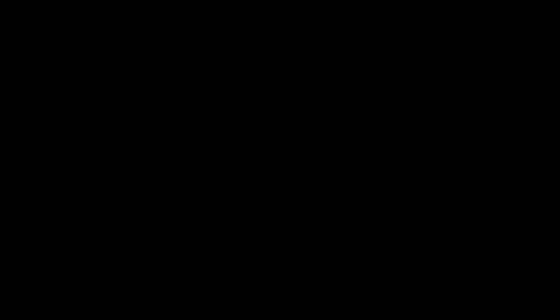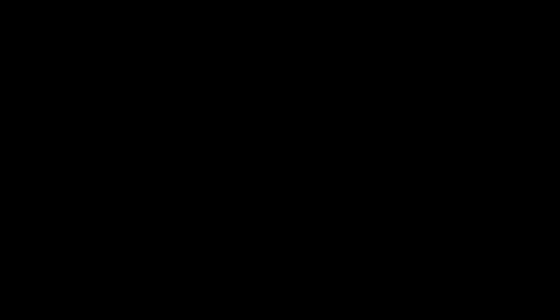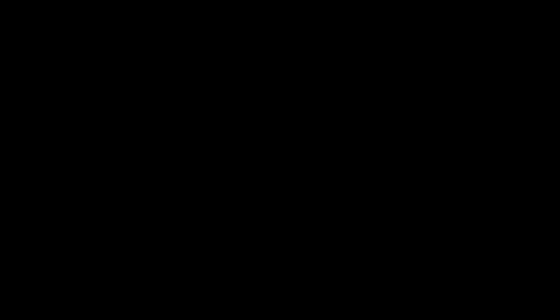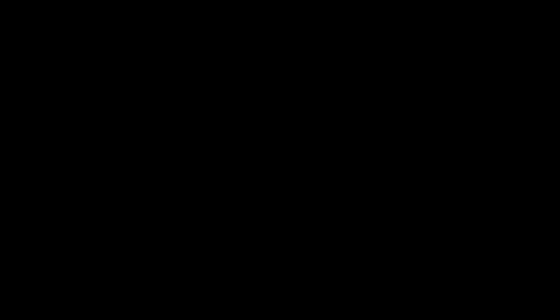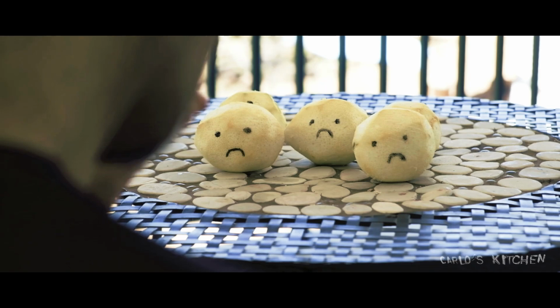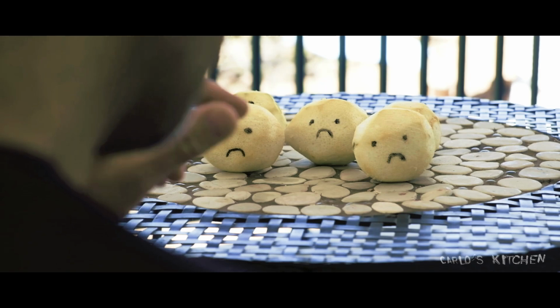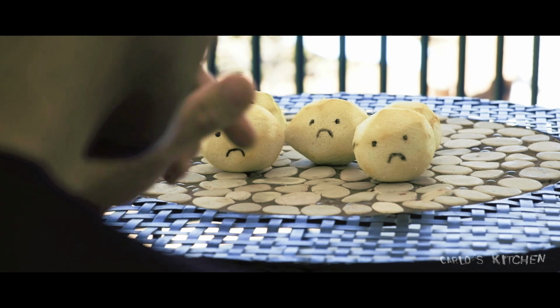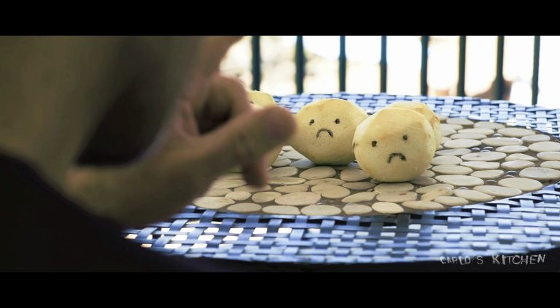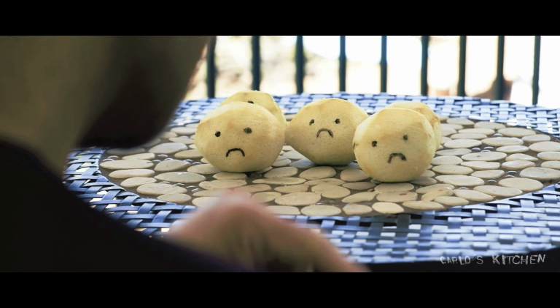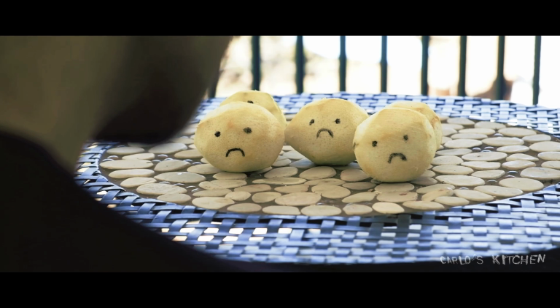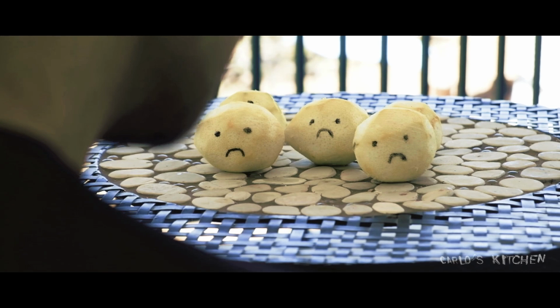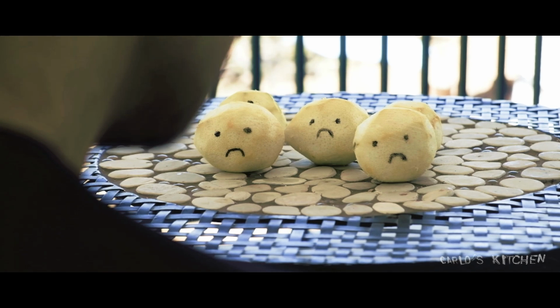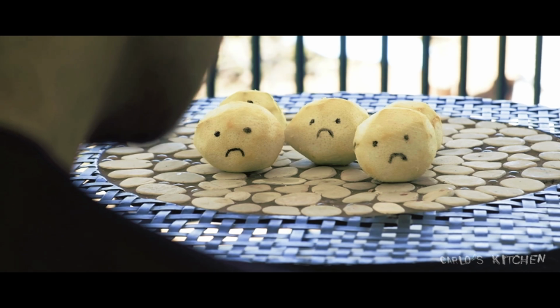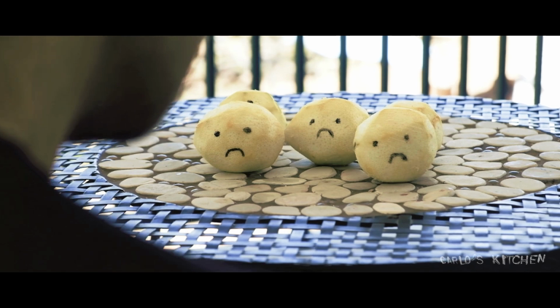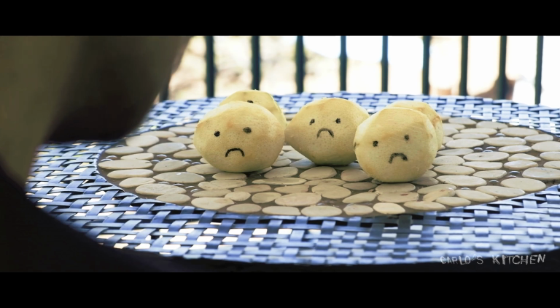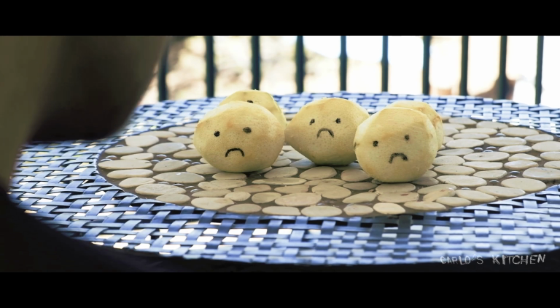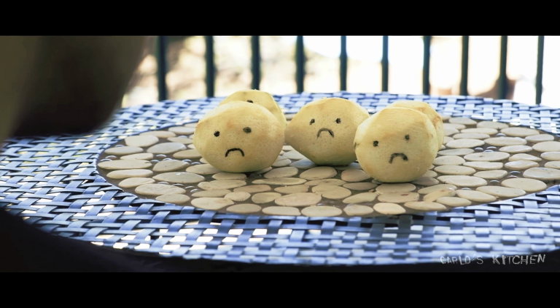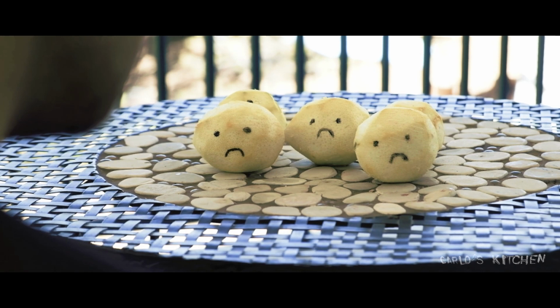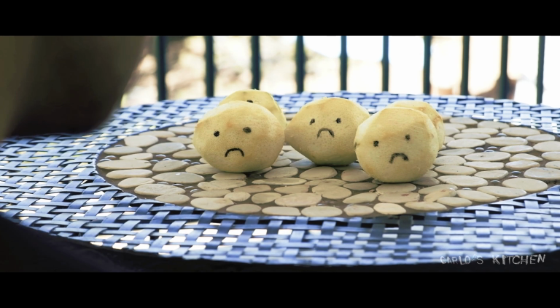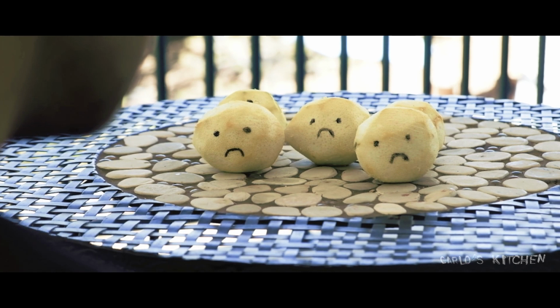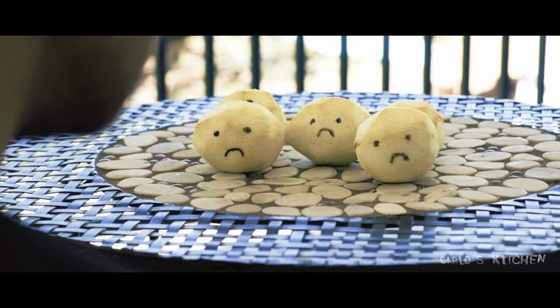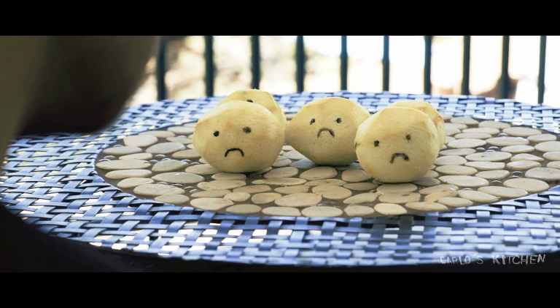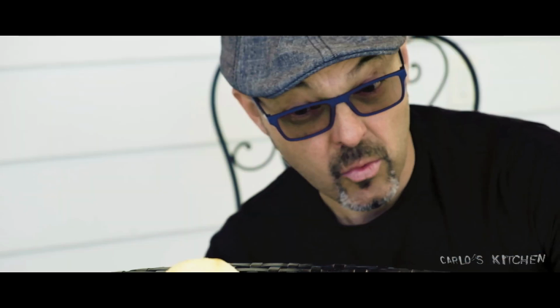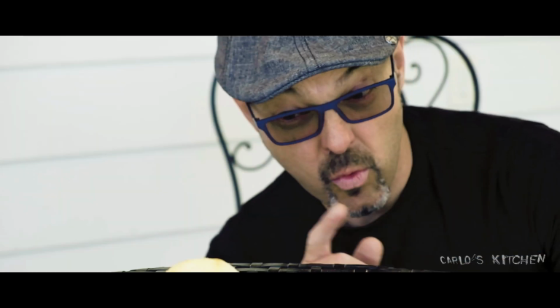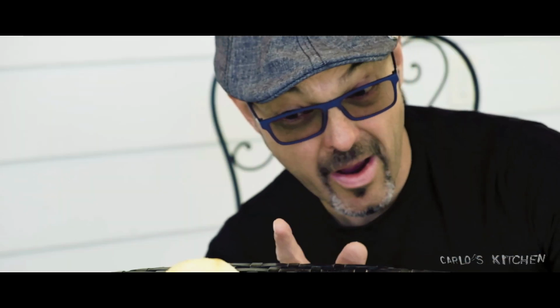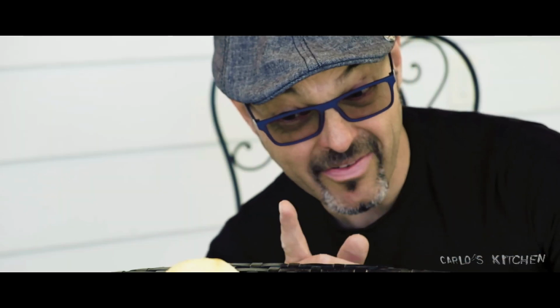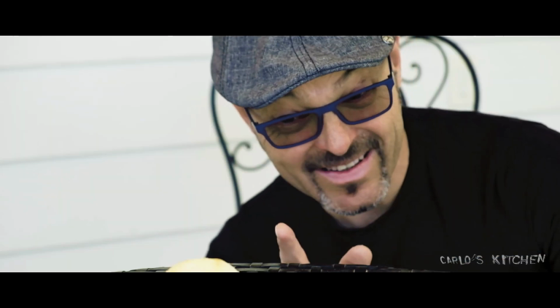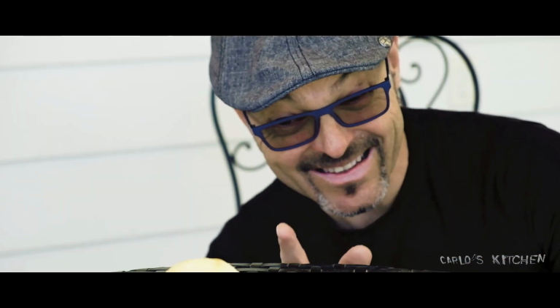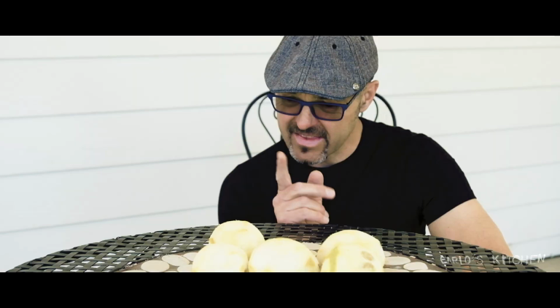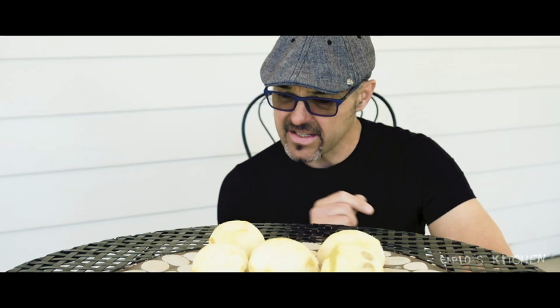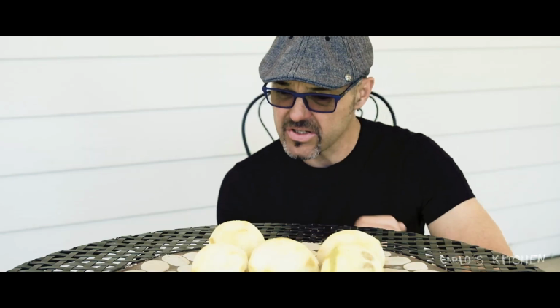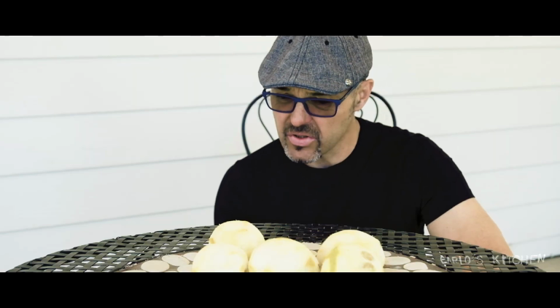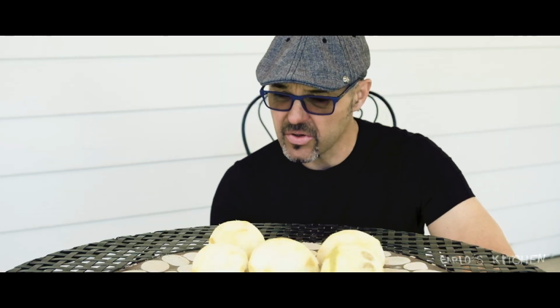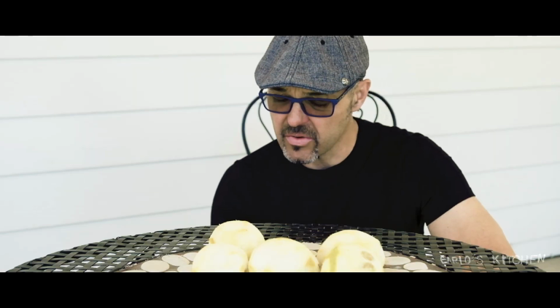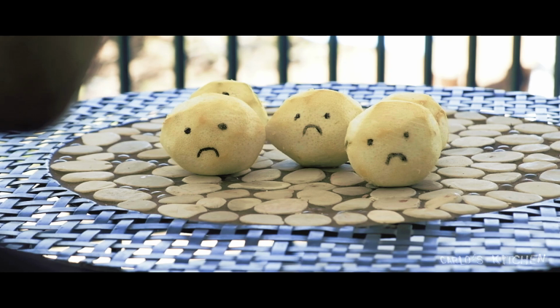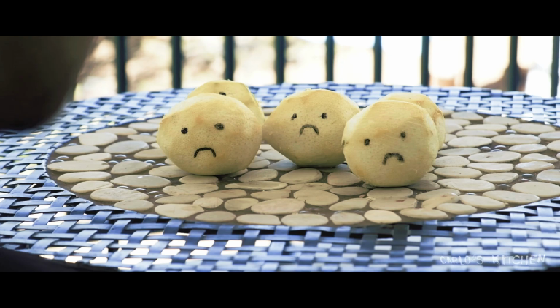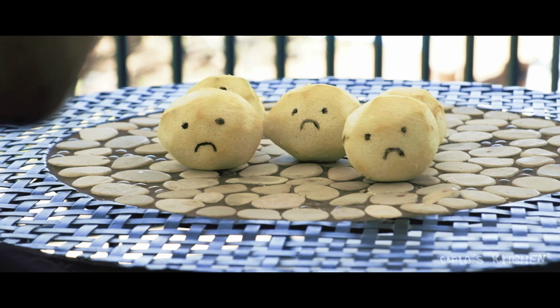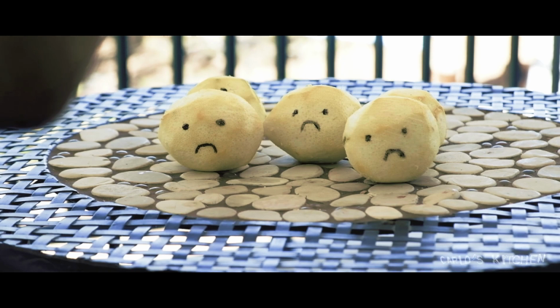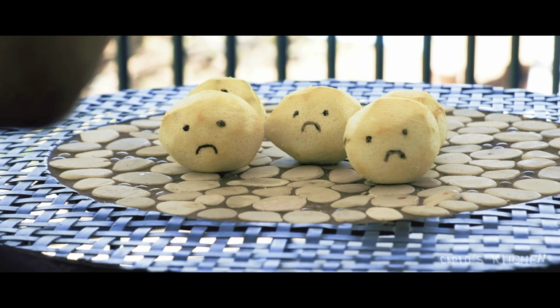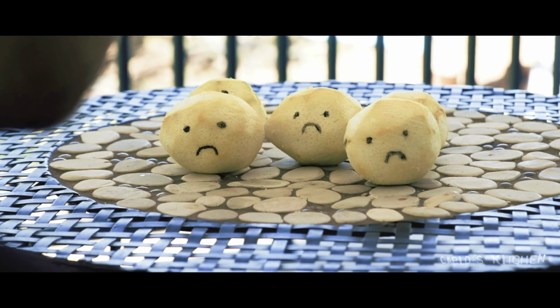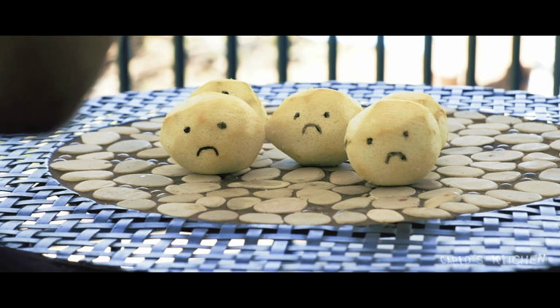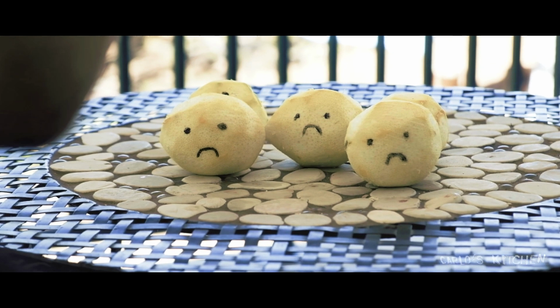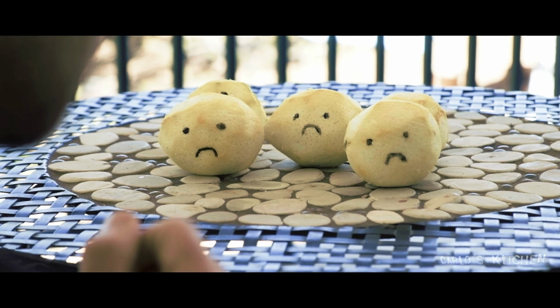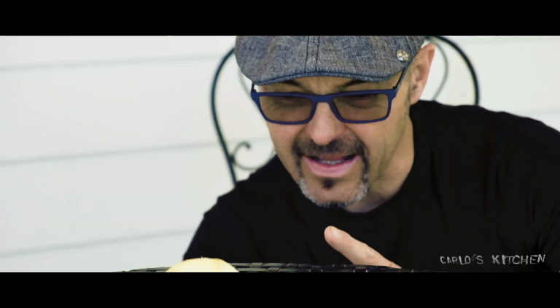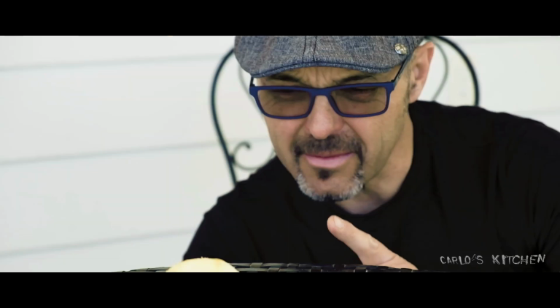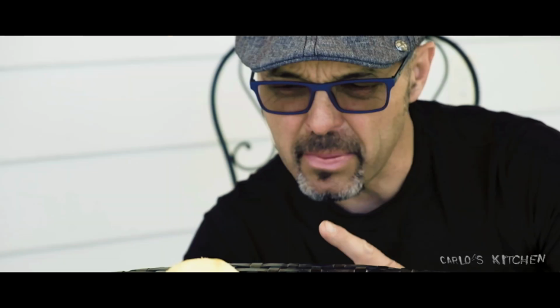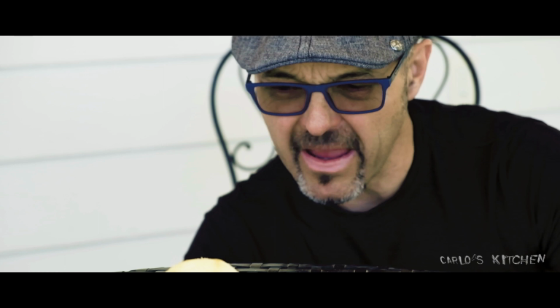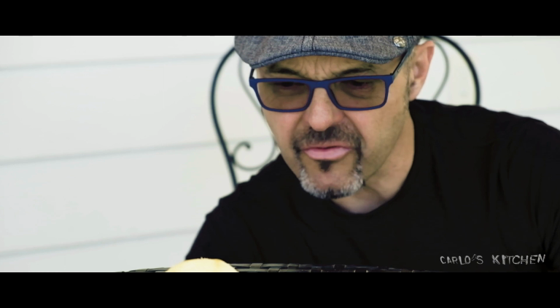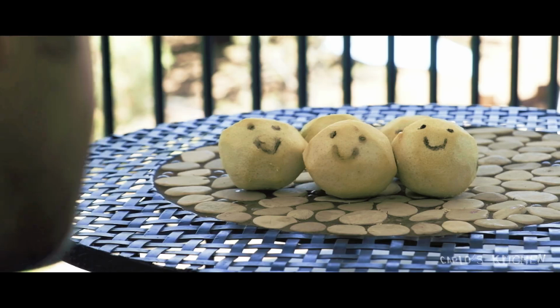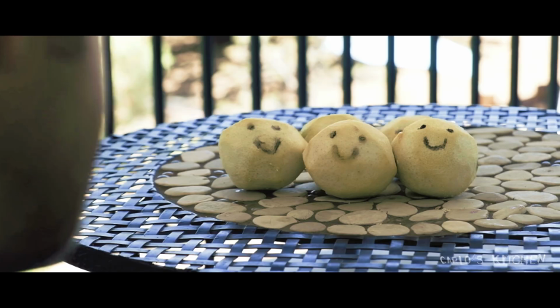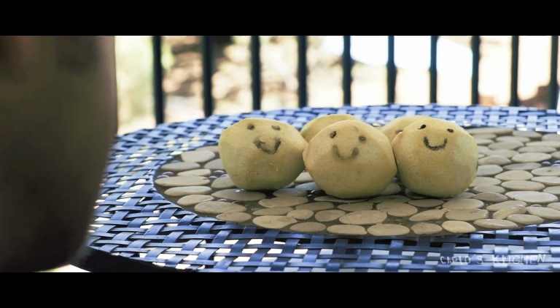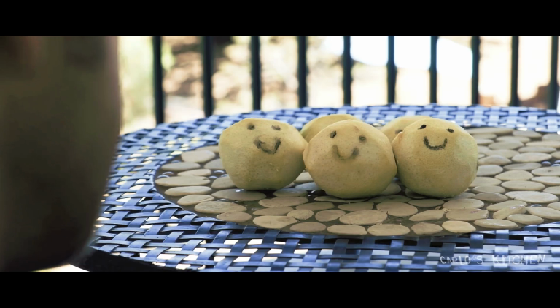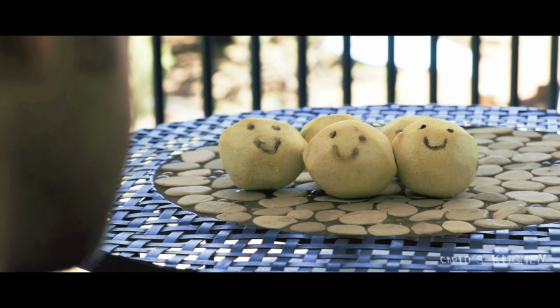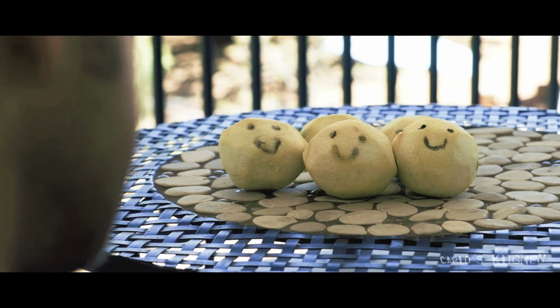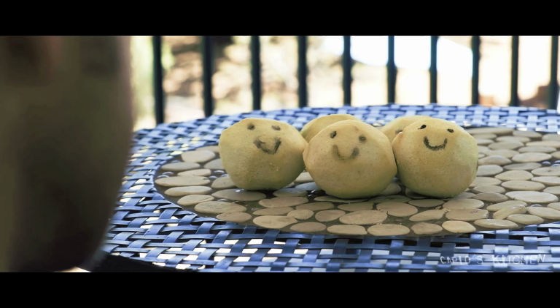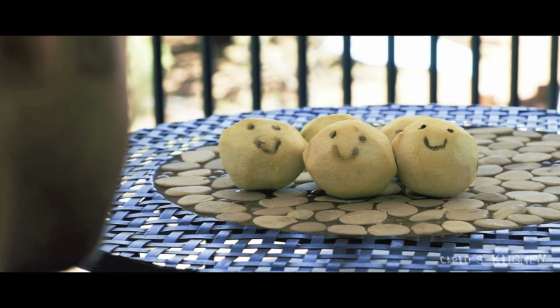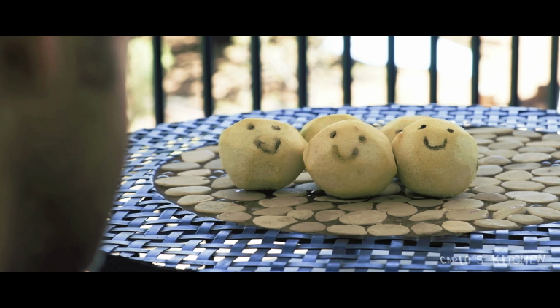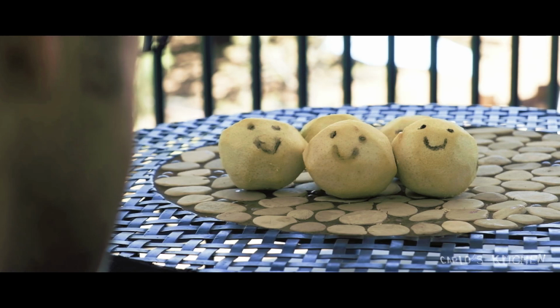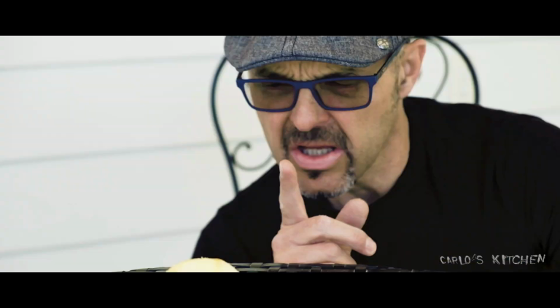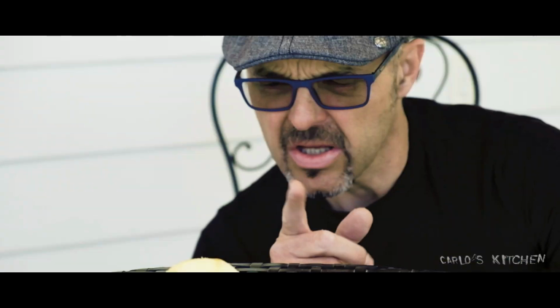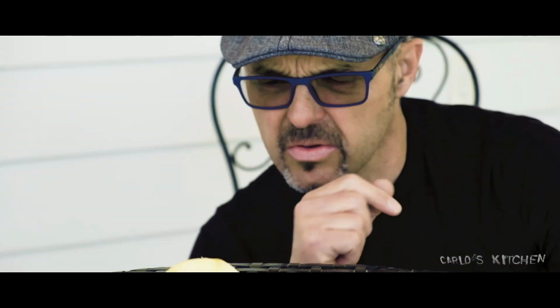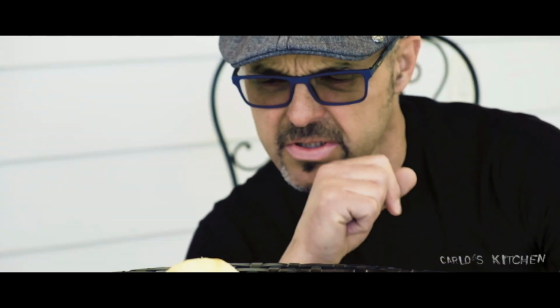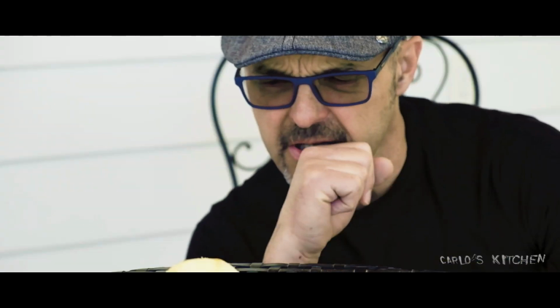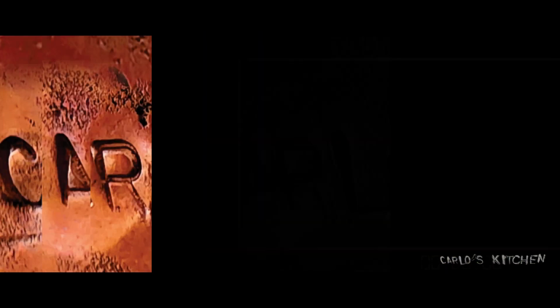I promise, whoever did this to you, they'll pay for it. You'll see.